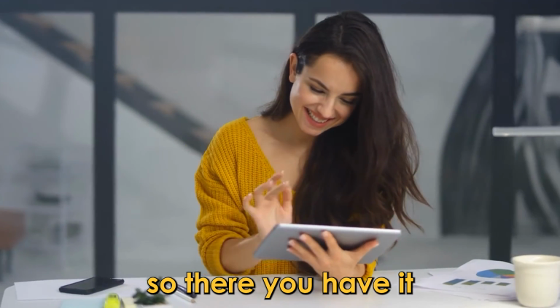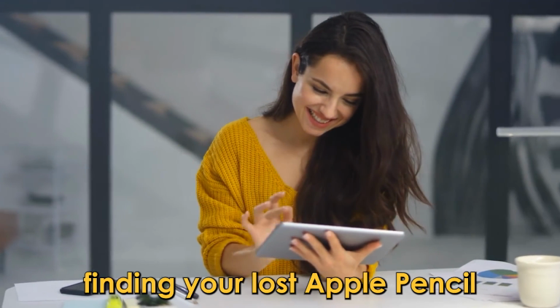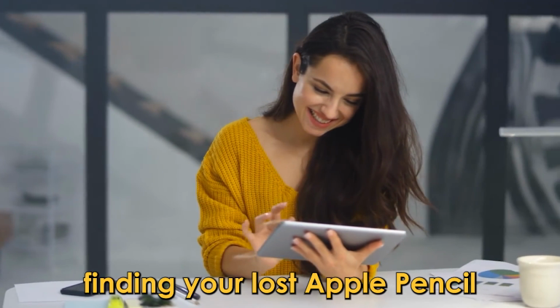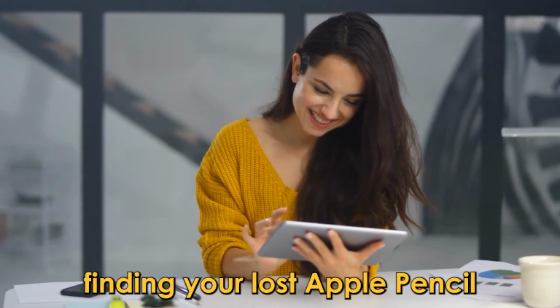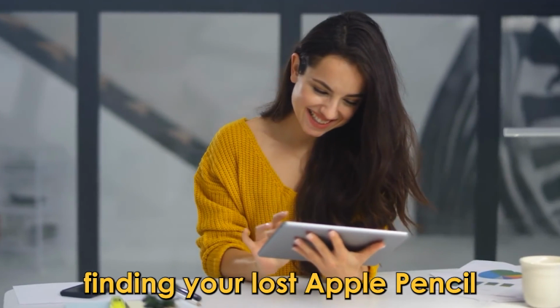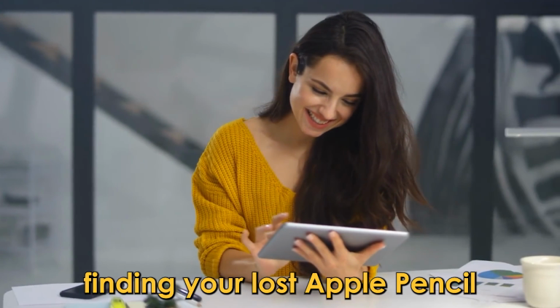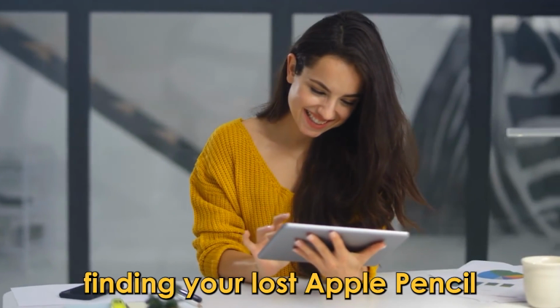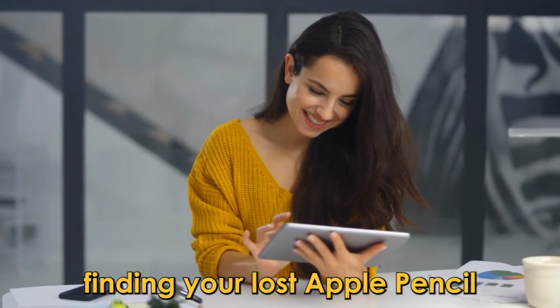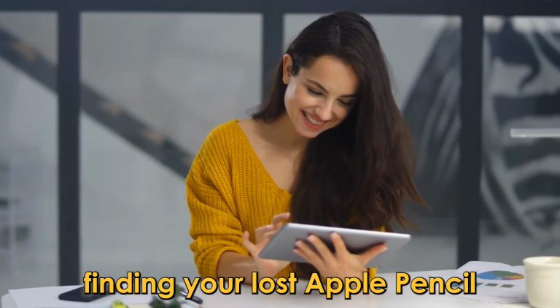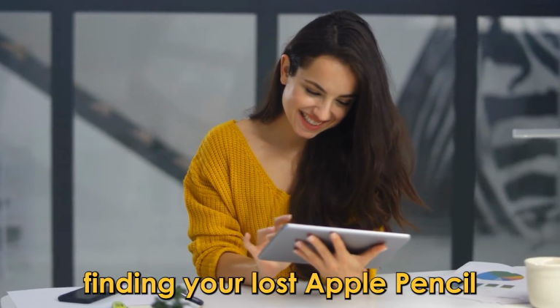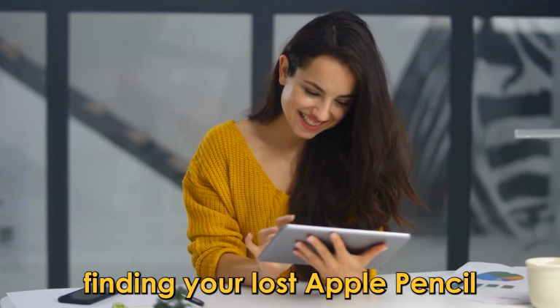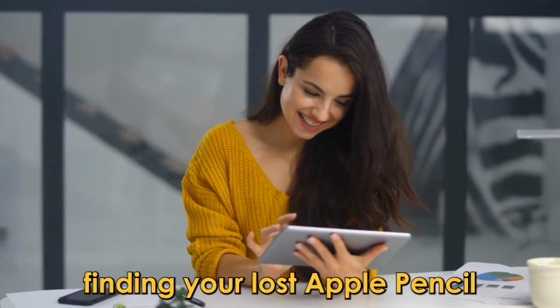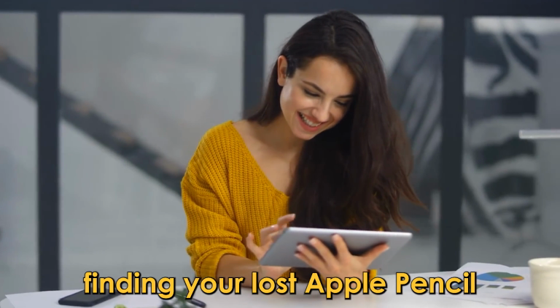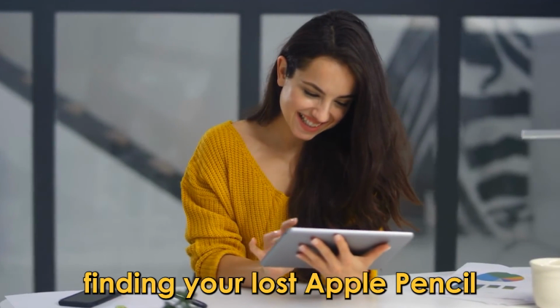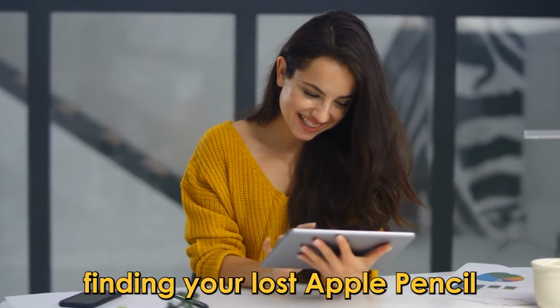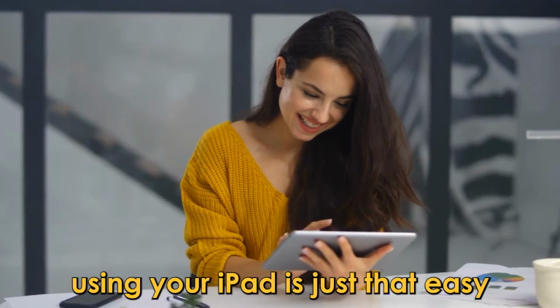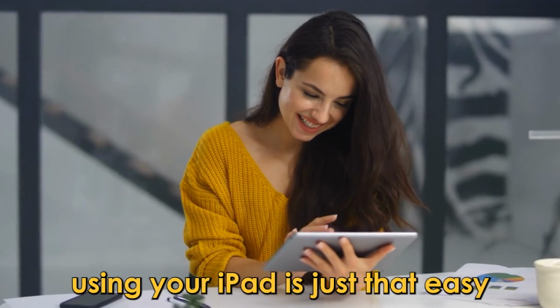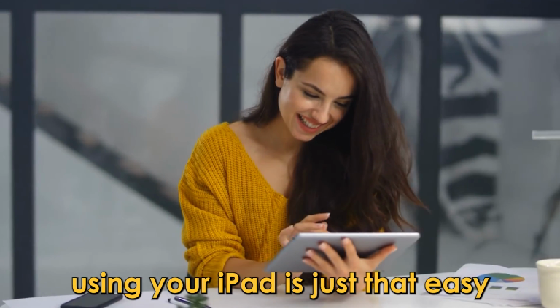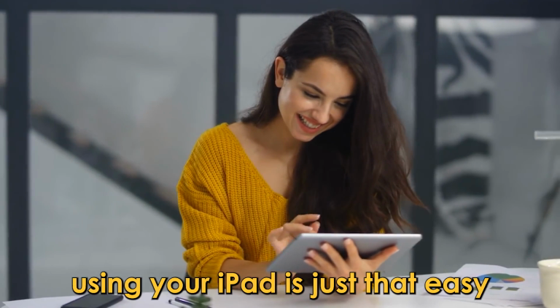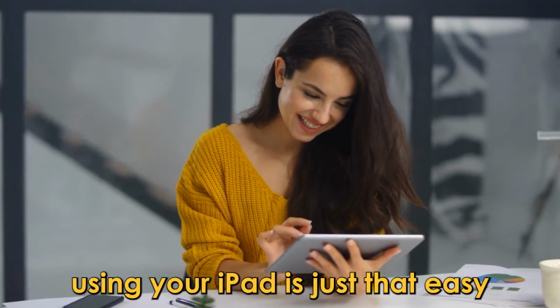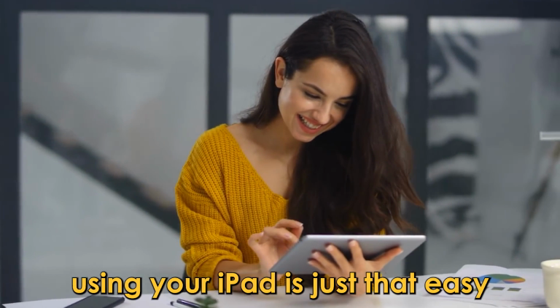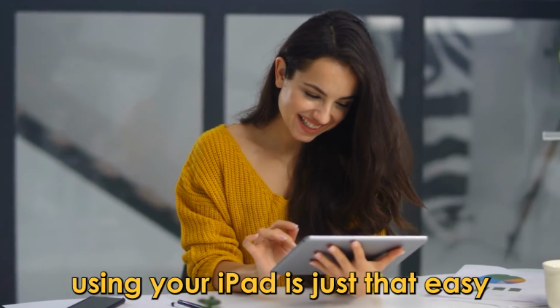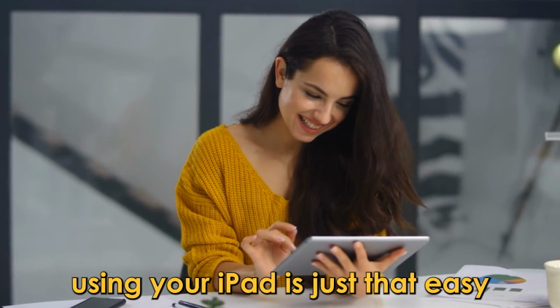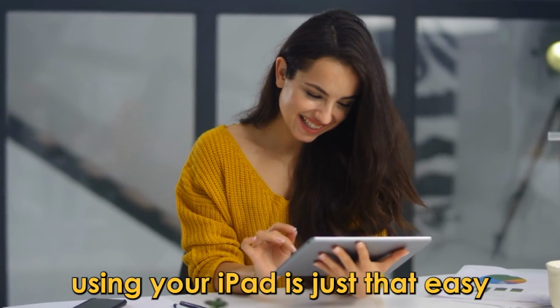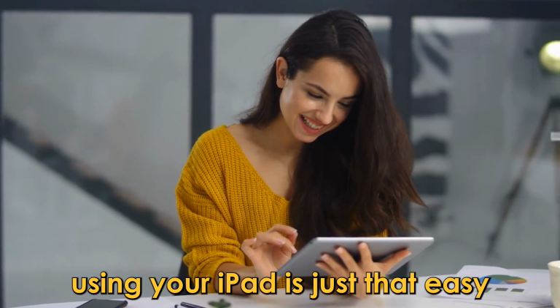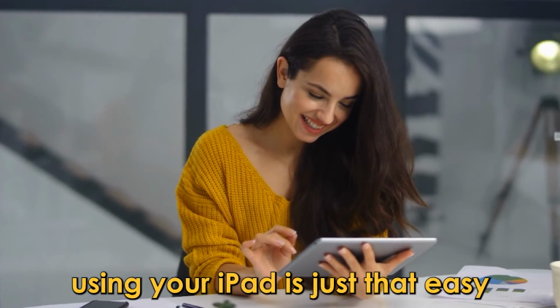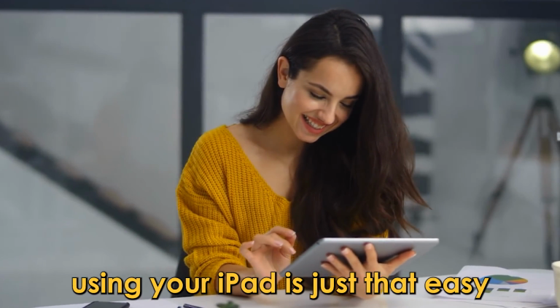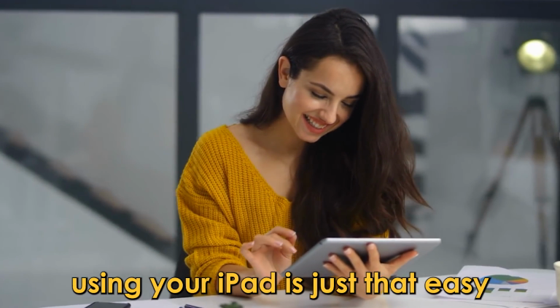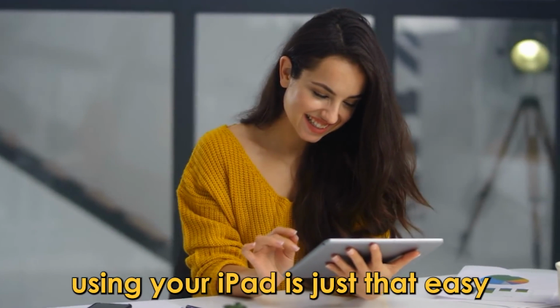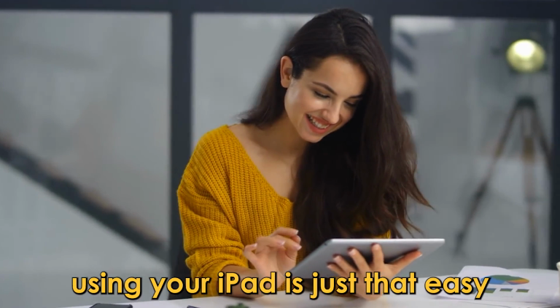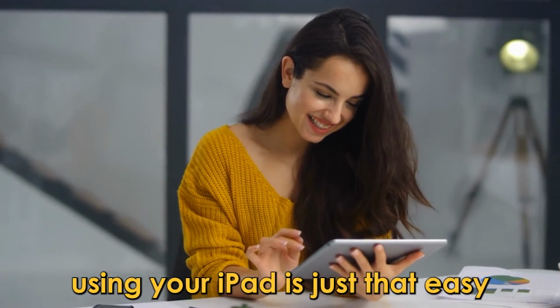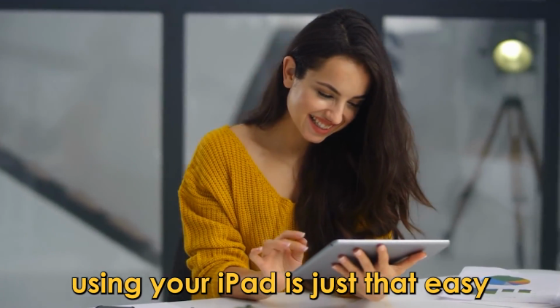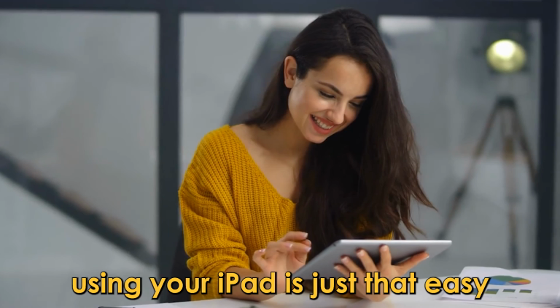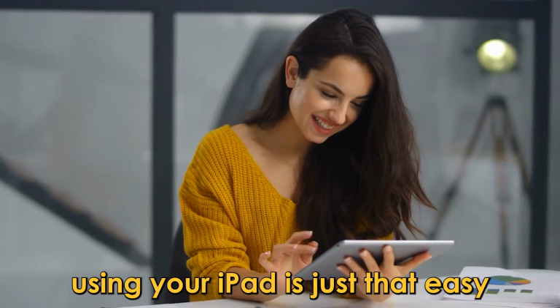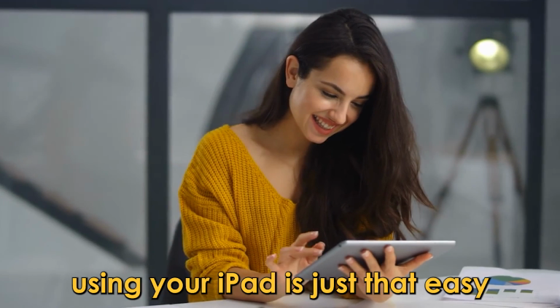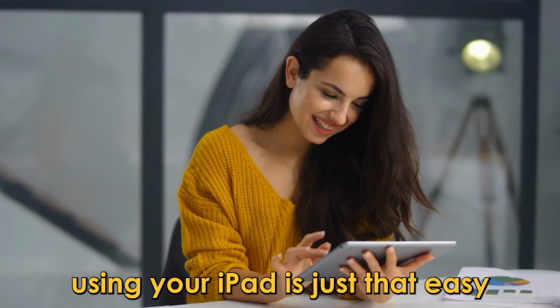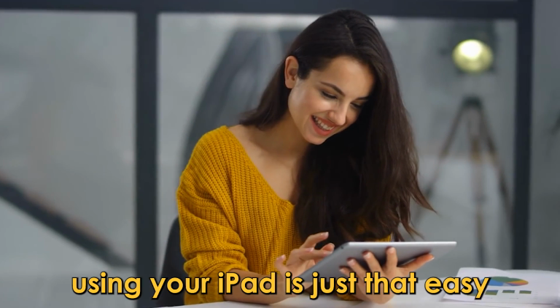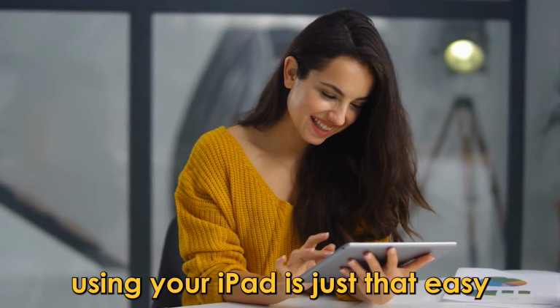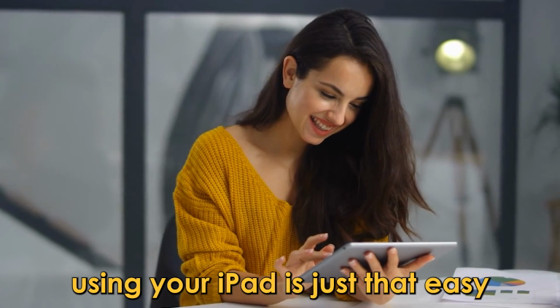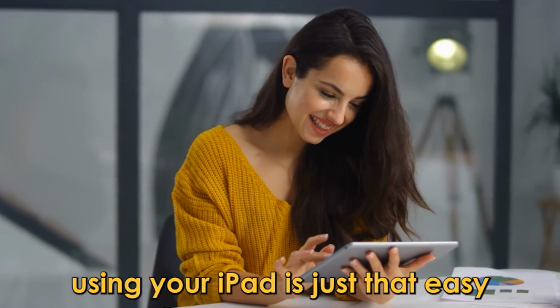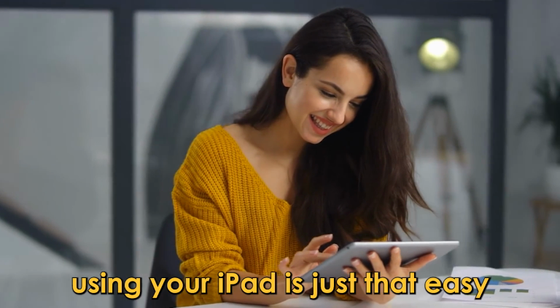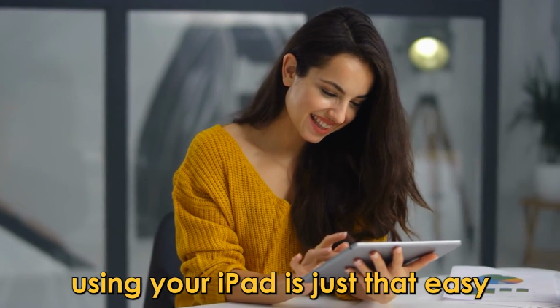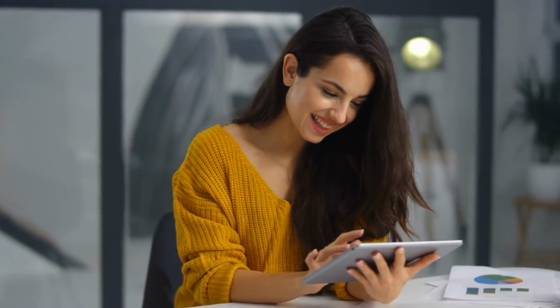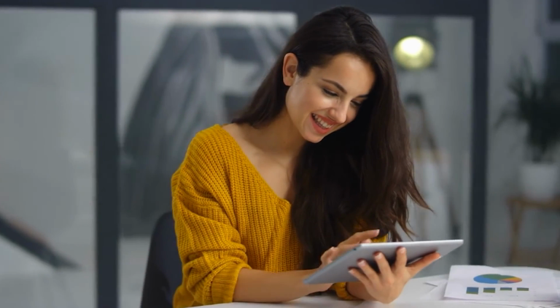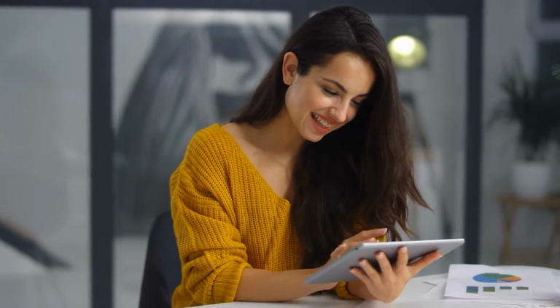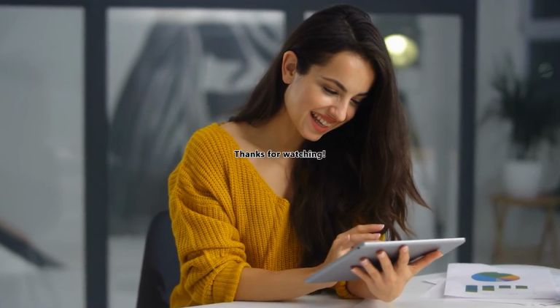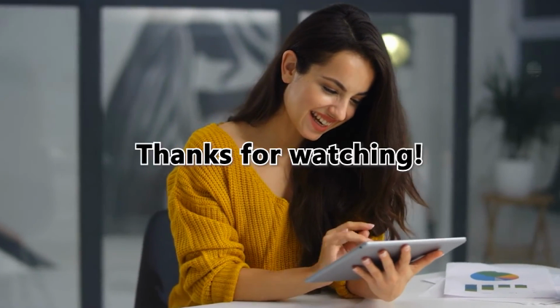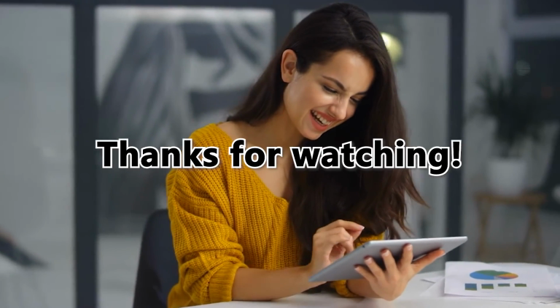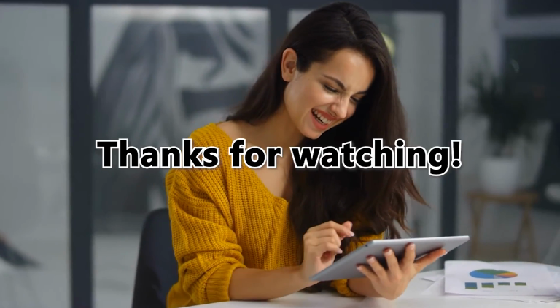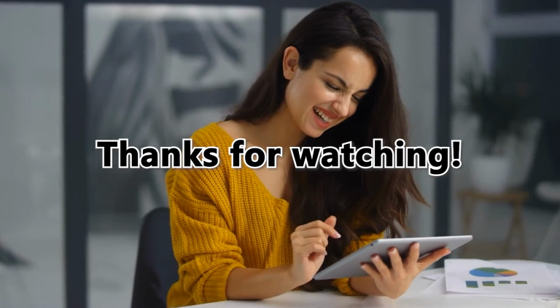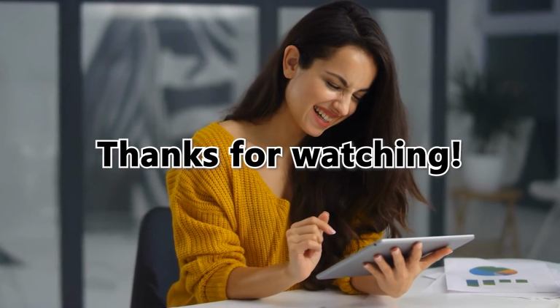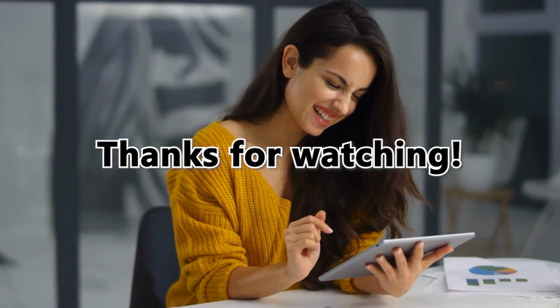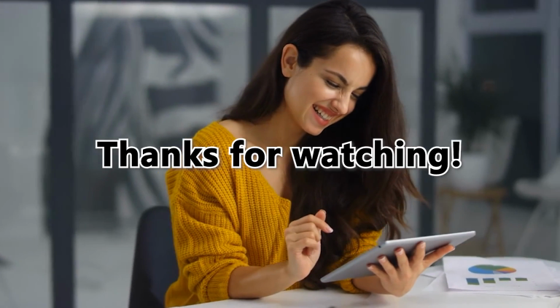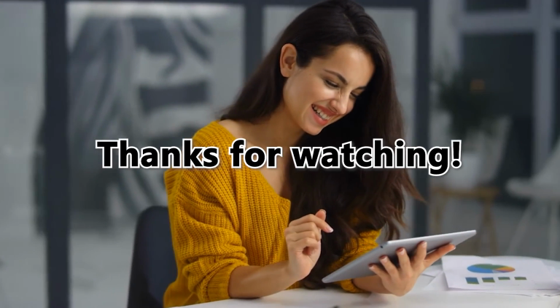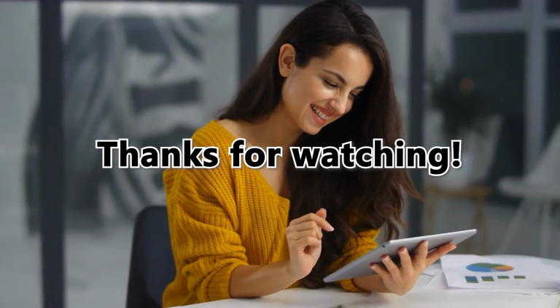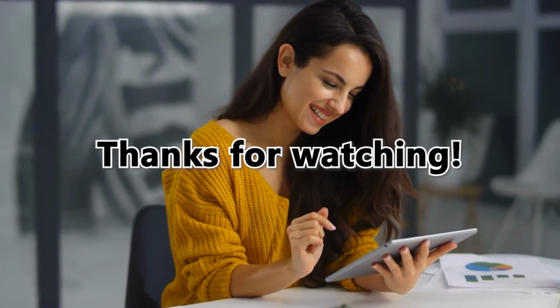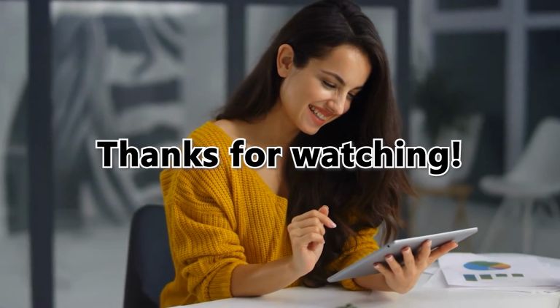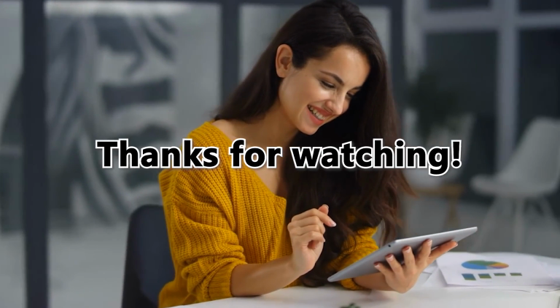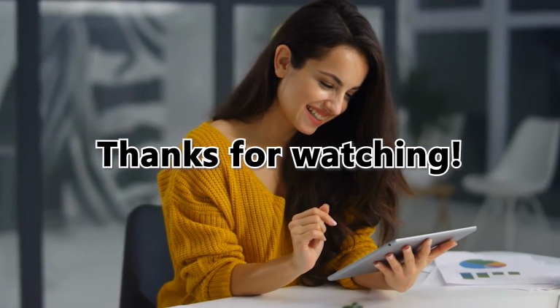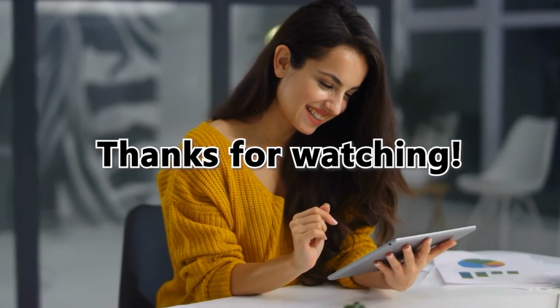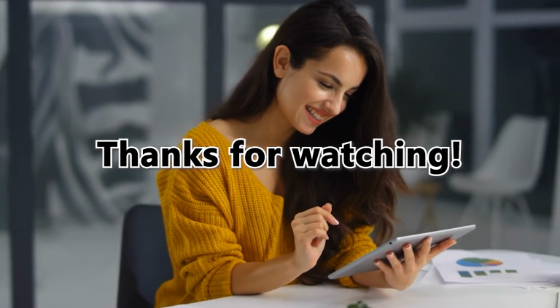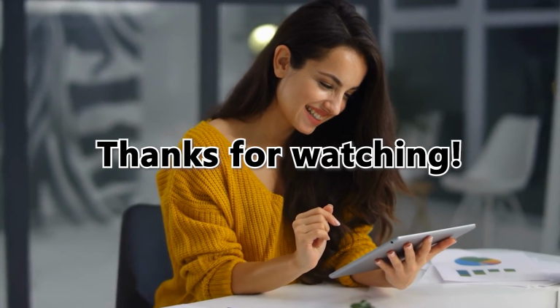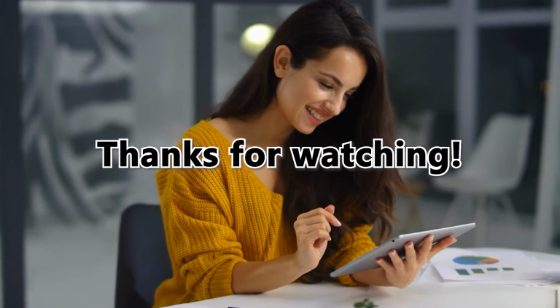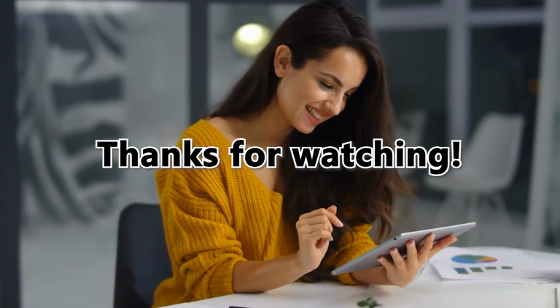Finding your lost Apple Pencil using your iPad is just that easy. Thanks for watching — till next time!